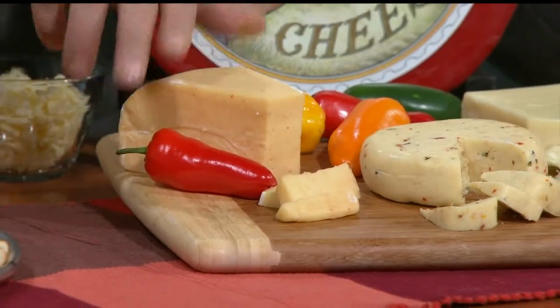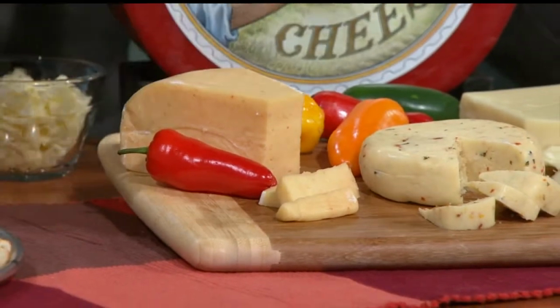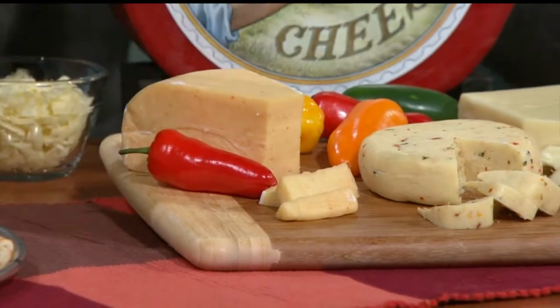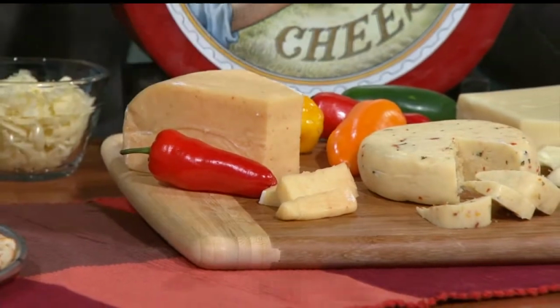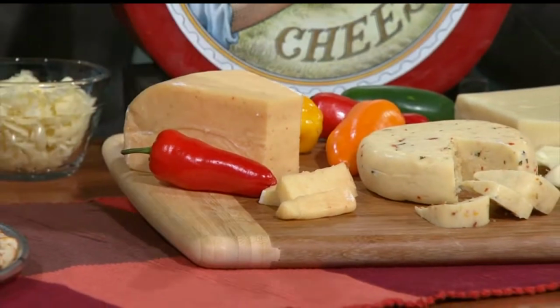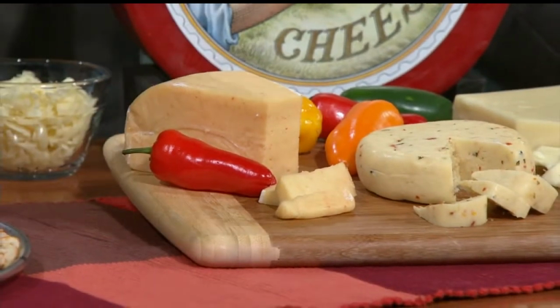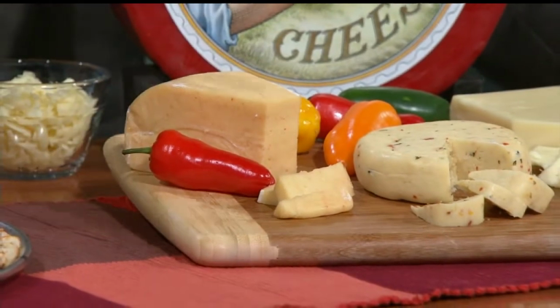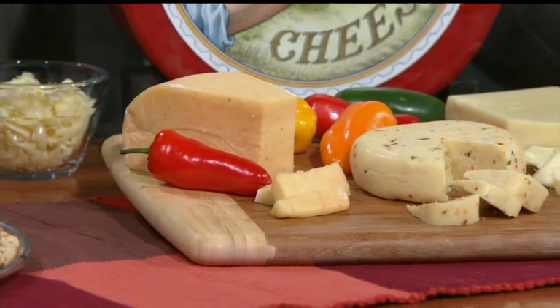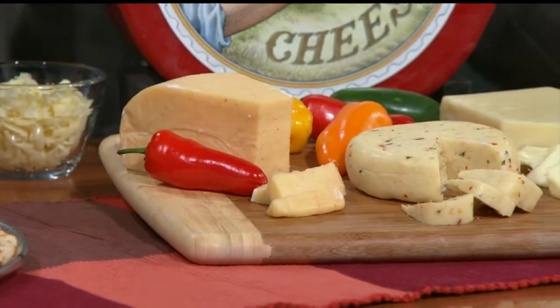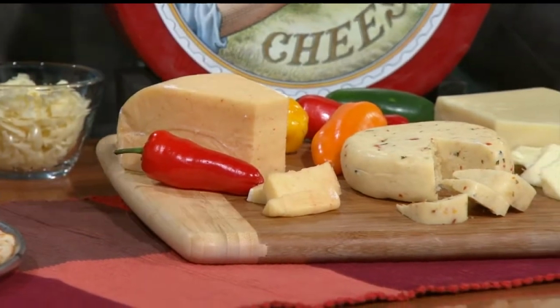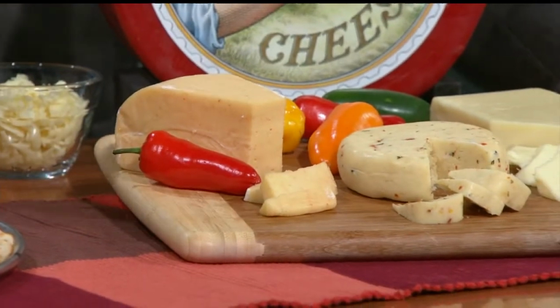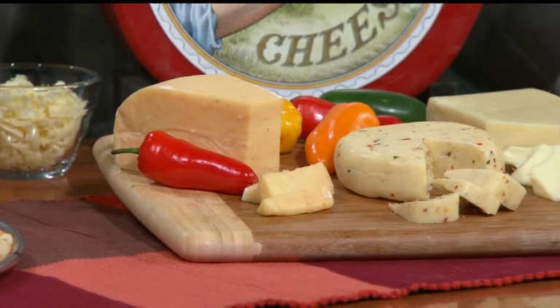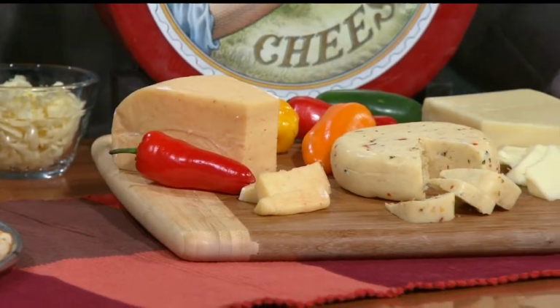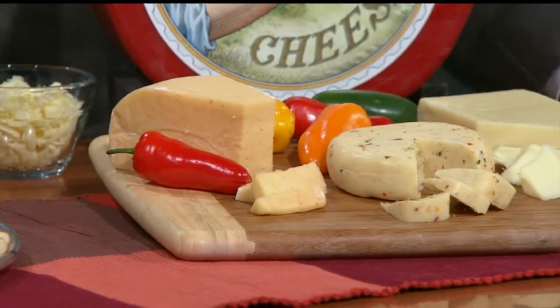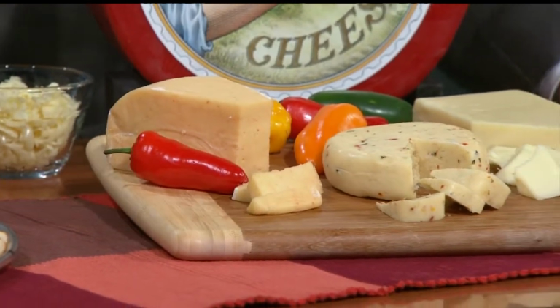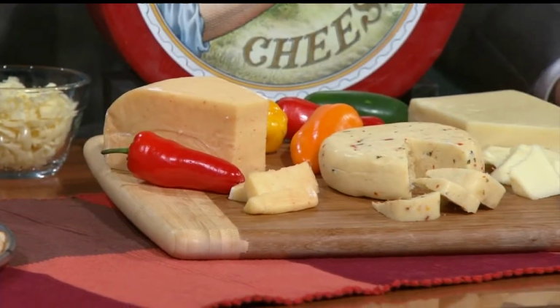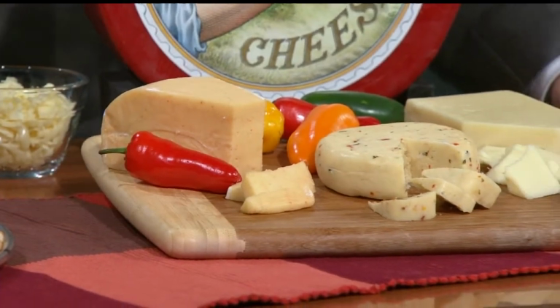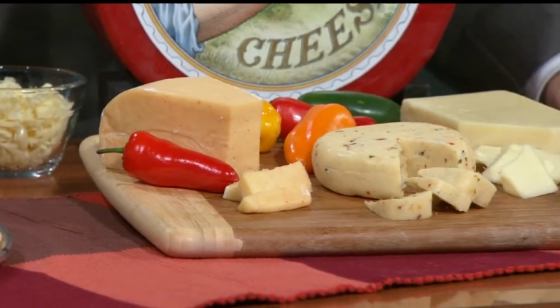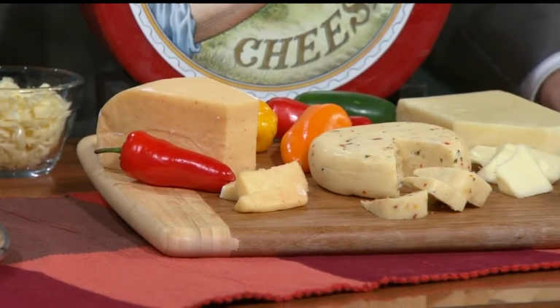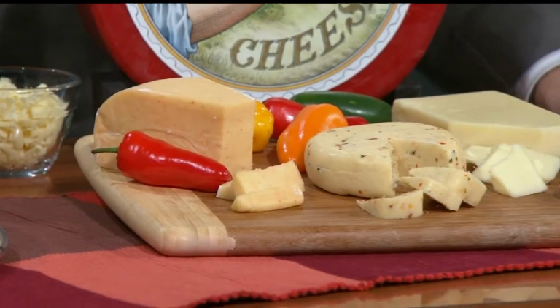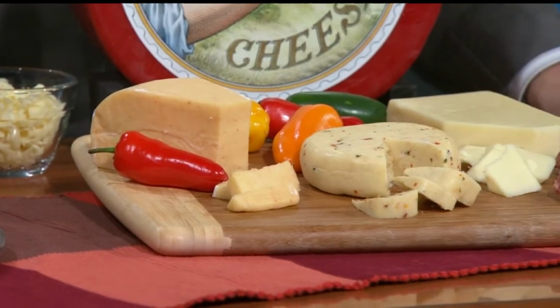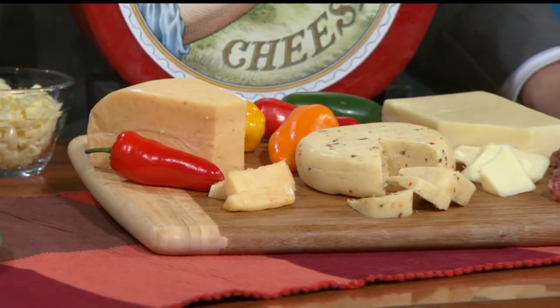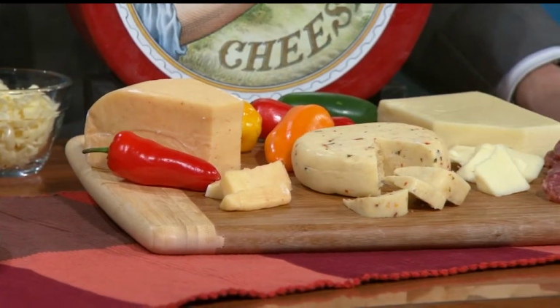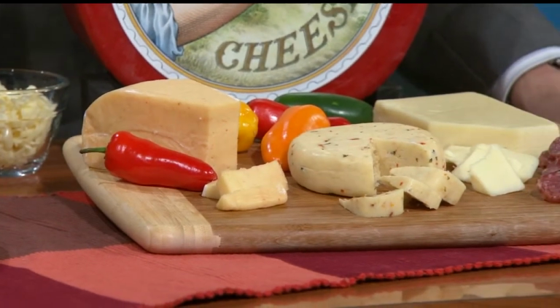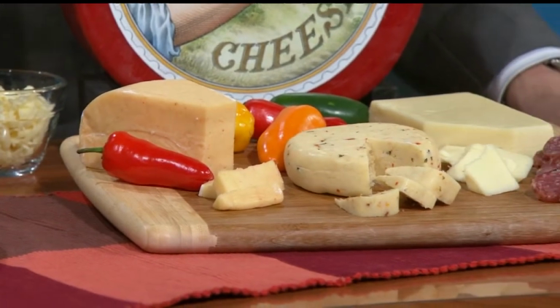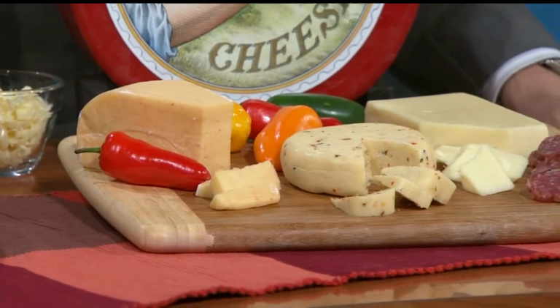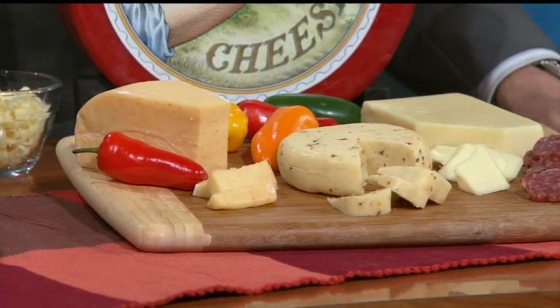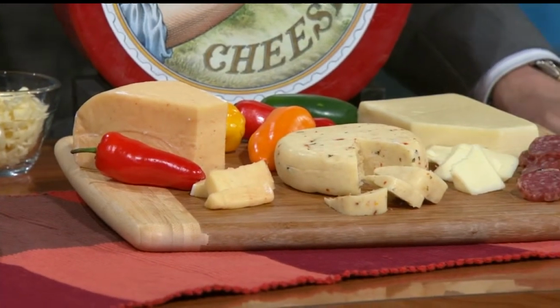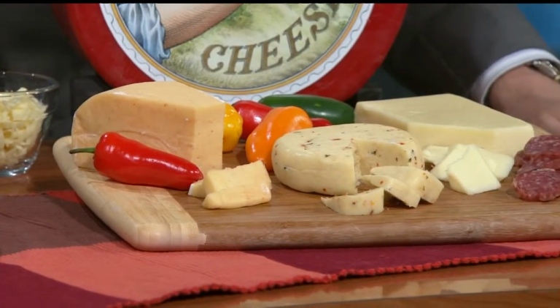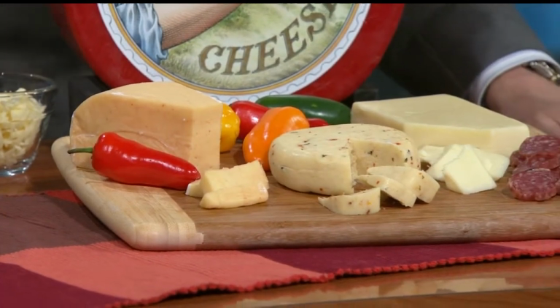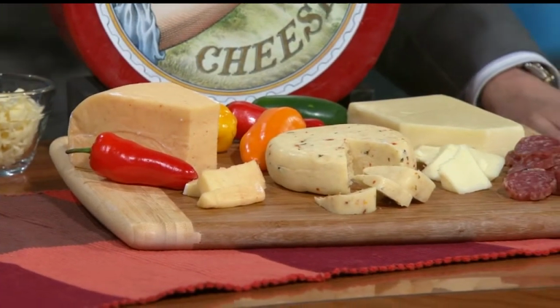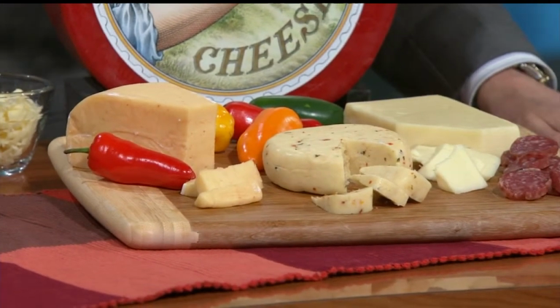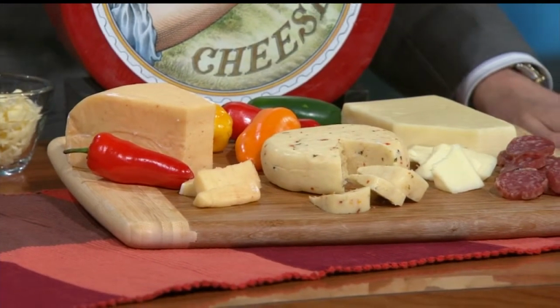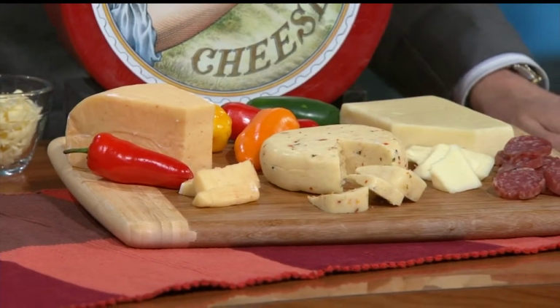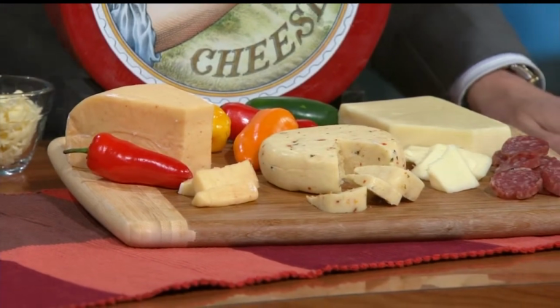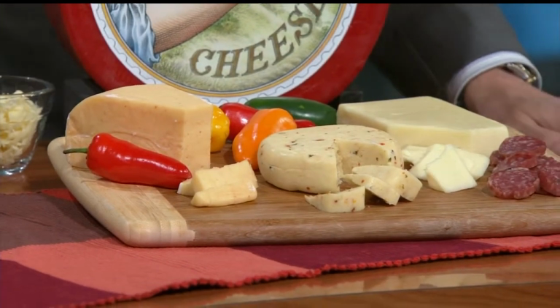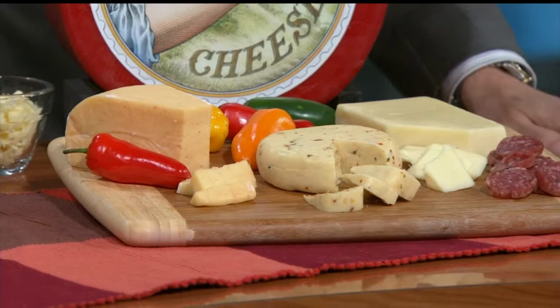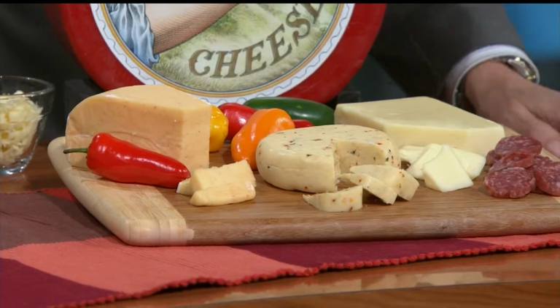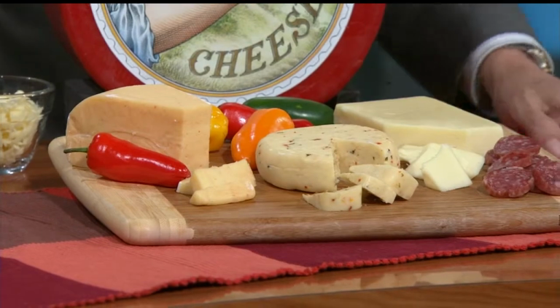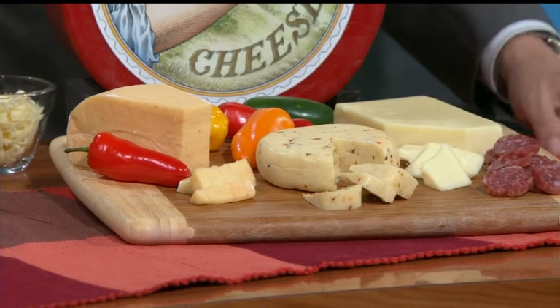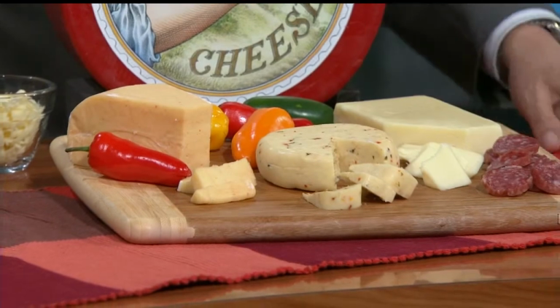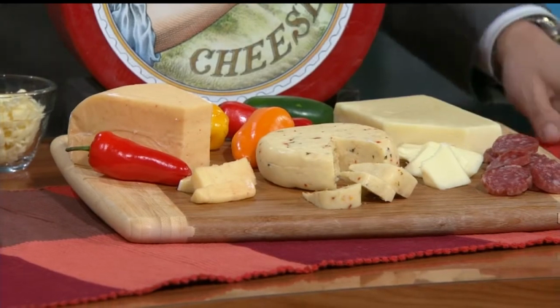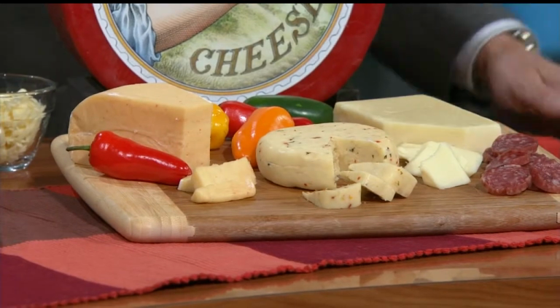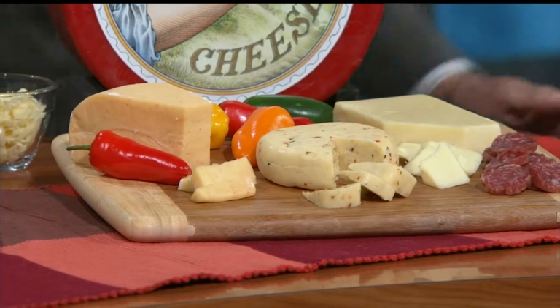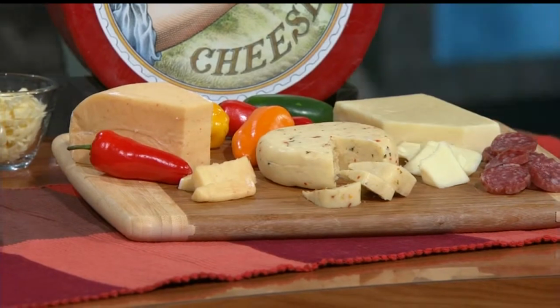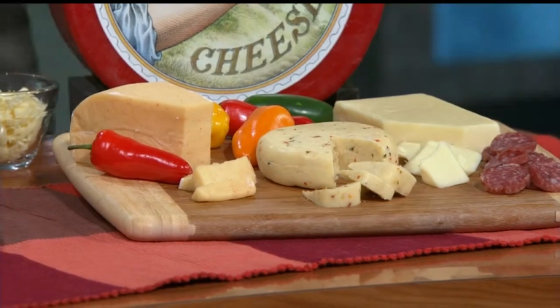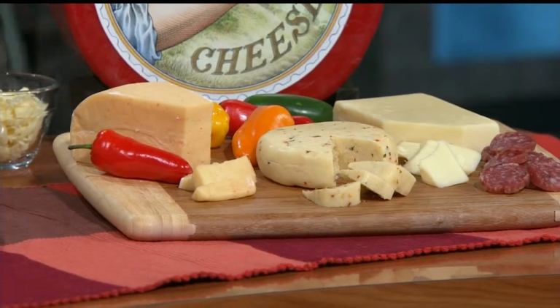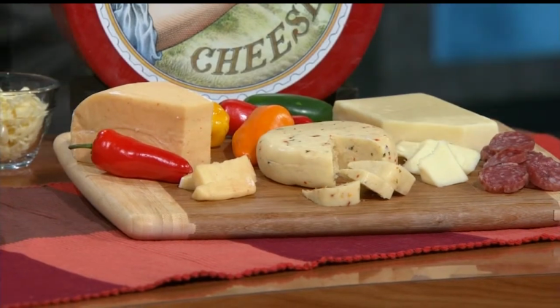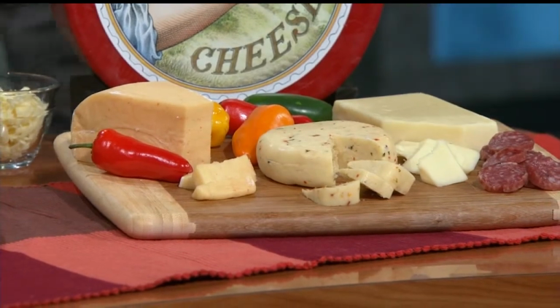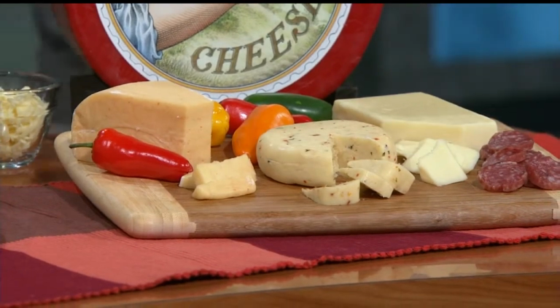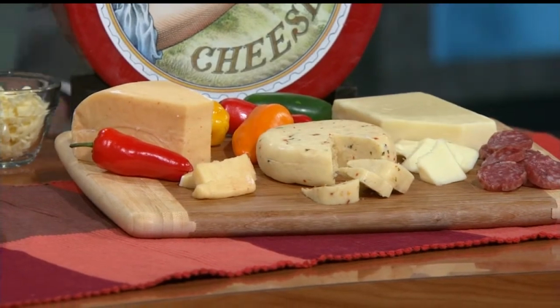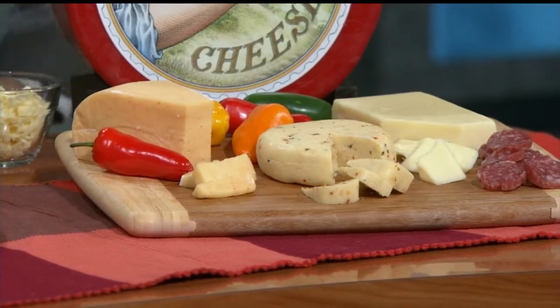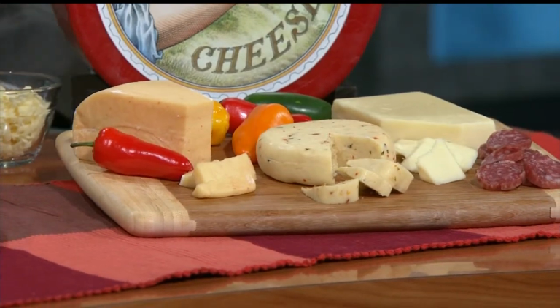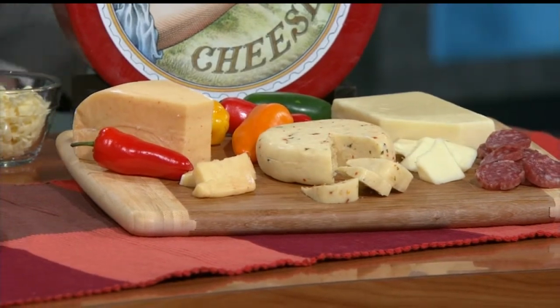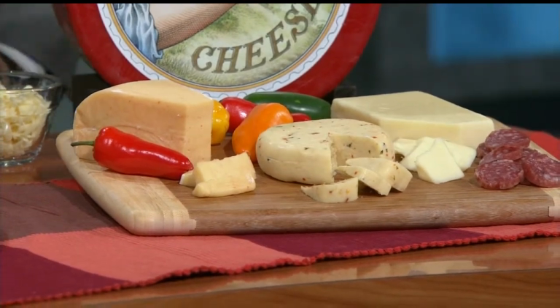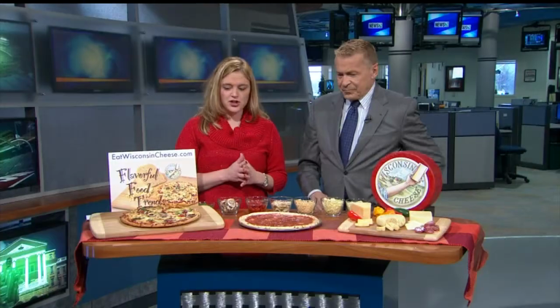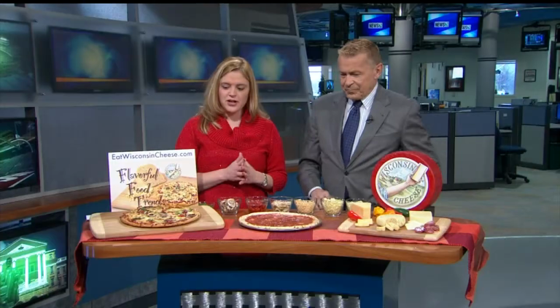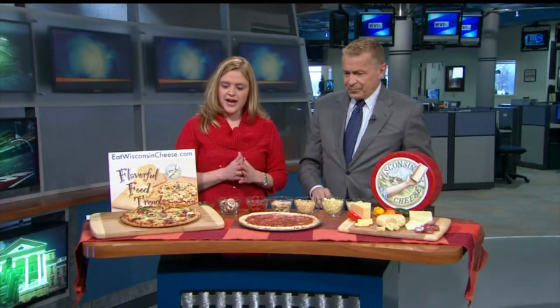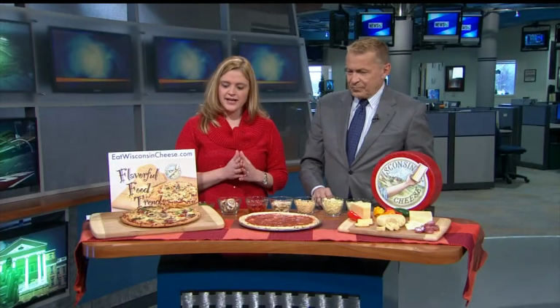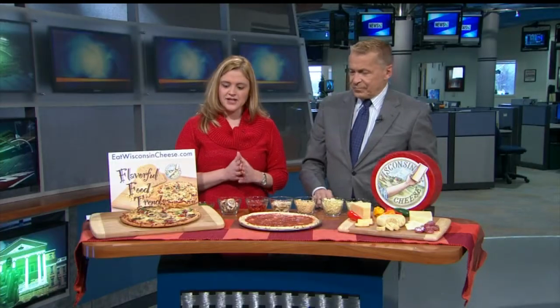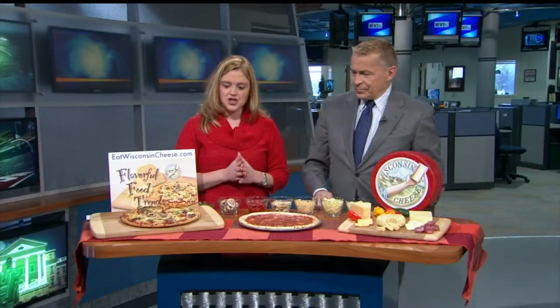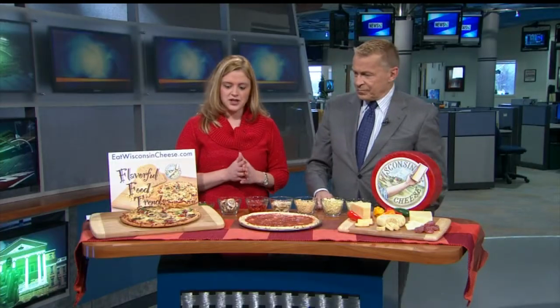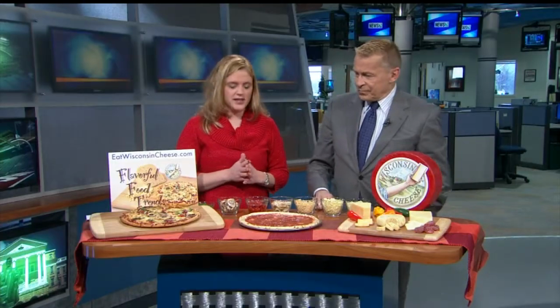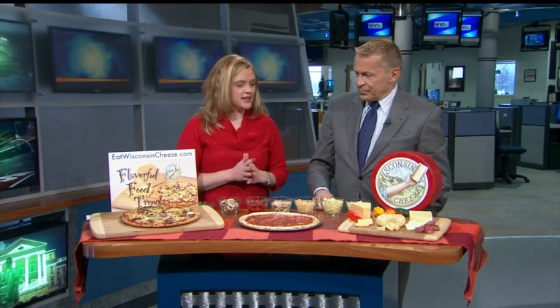Especially when it's cold — it heats you up, warms you up a little bit. So we have a semi-homemade pizza that has pepper jack and chicken, very easy to make.